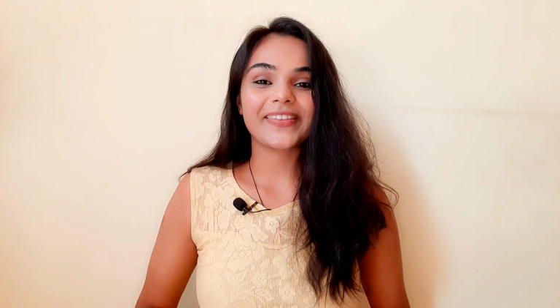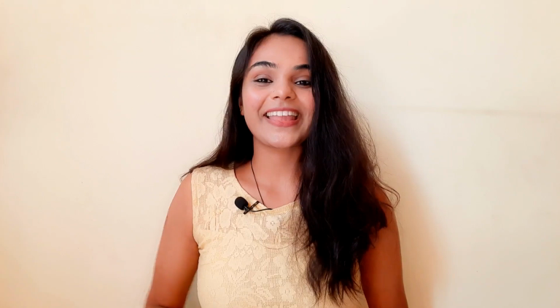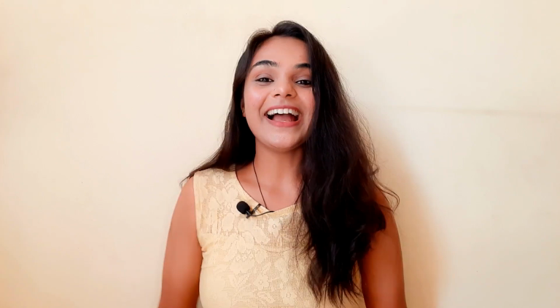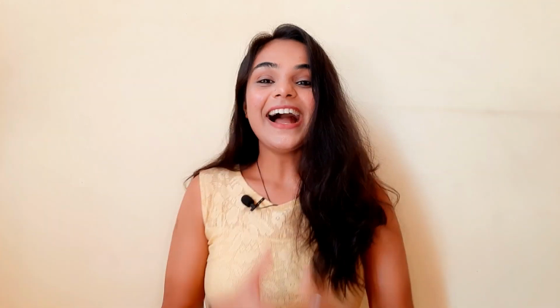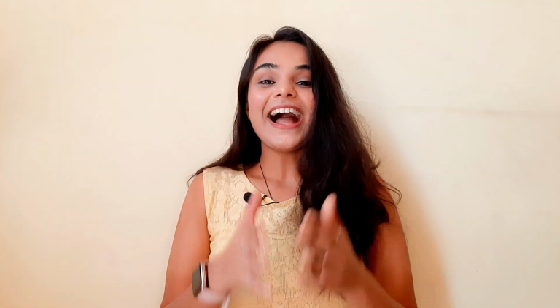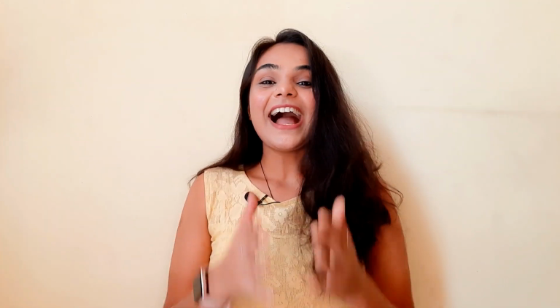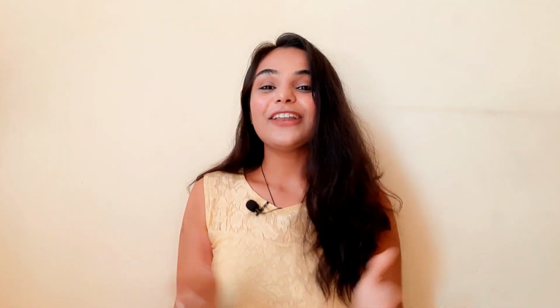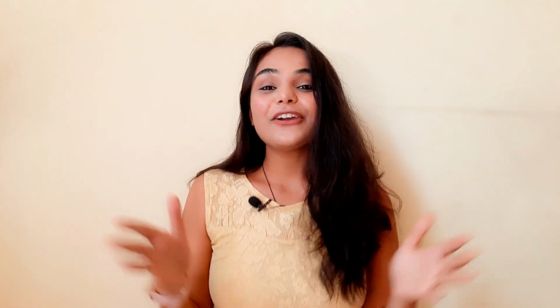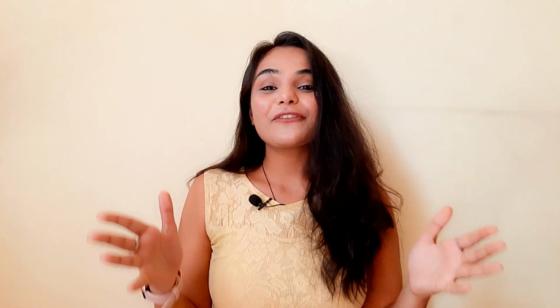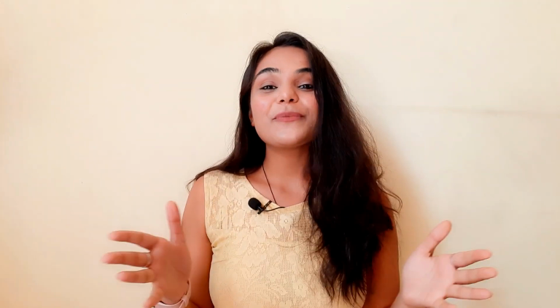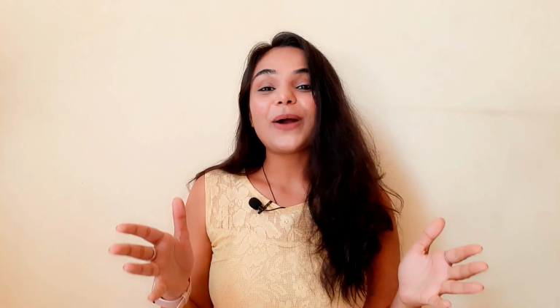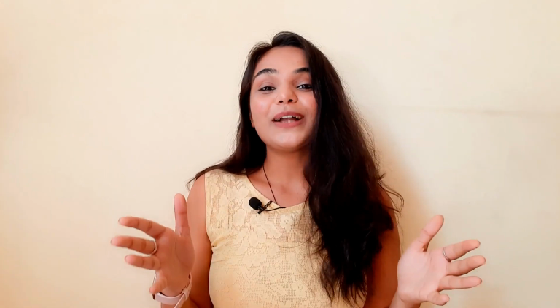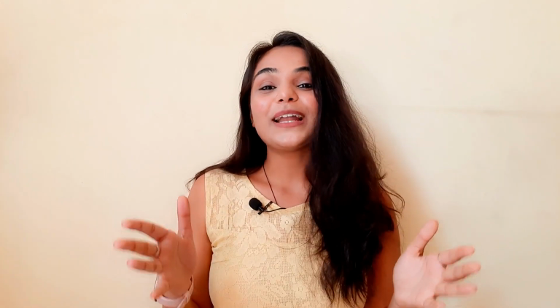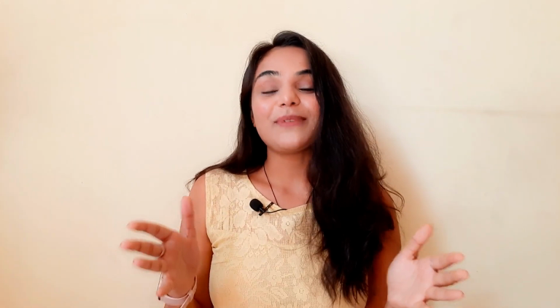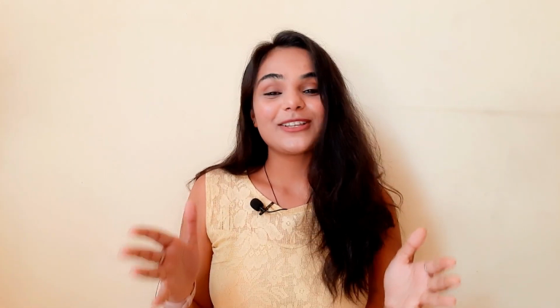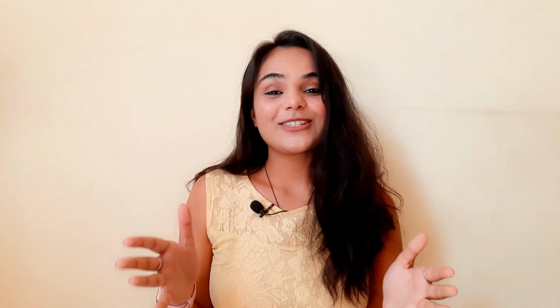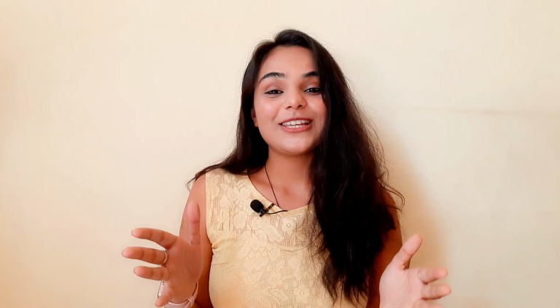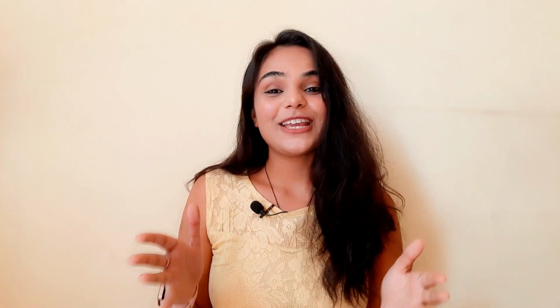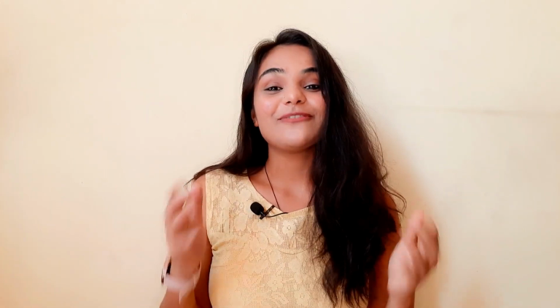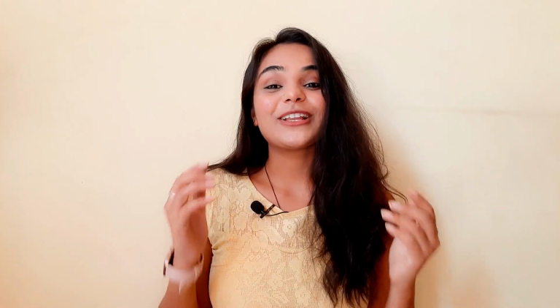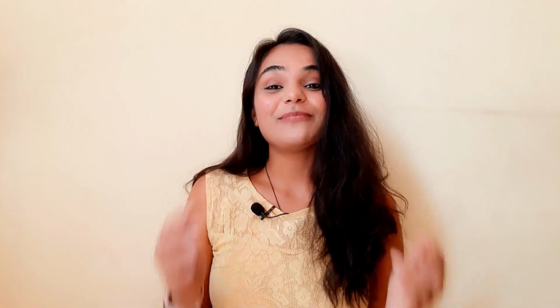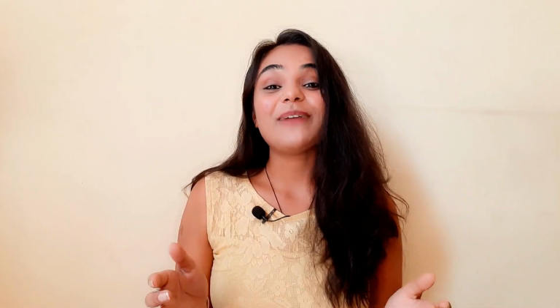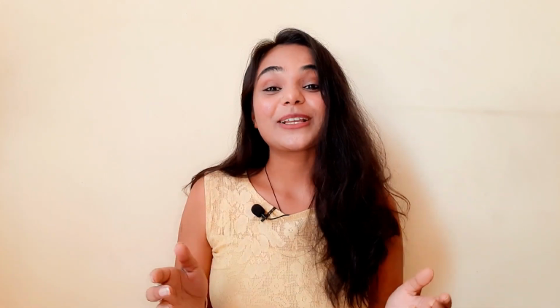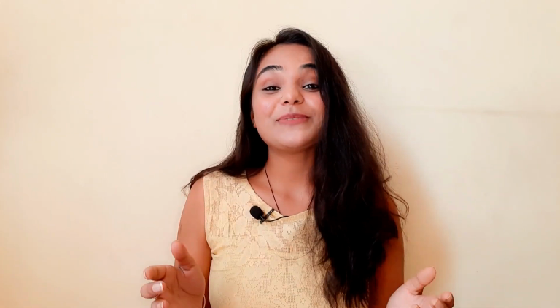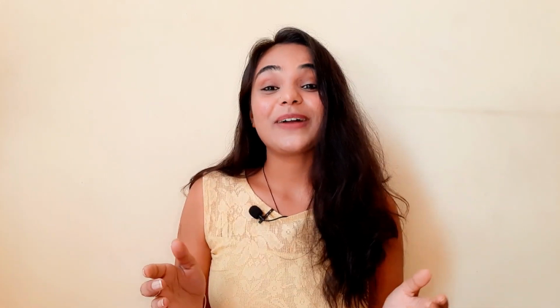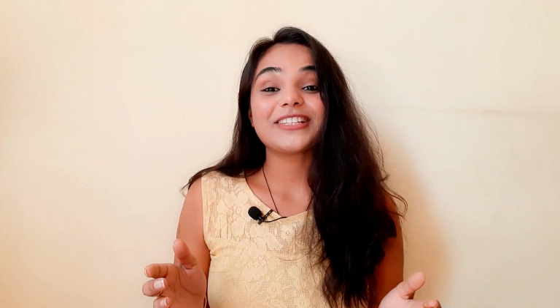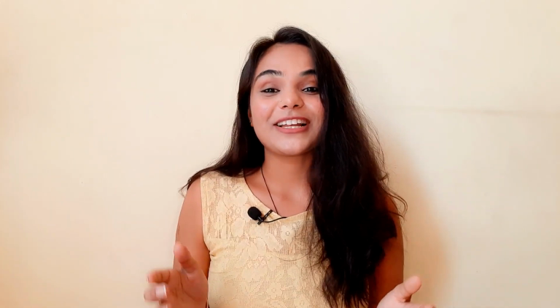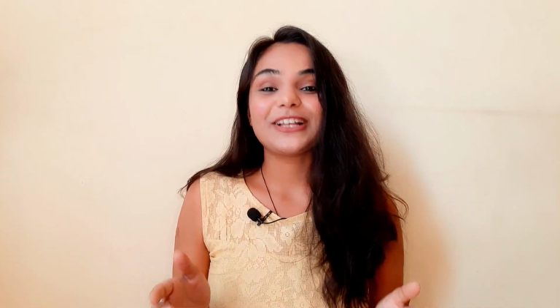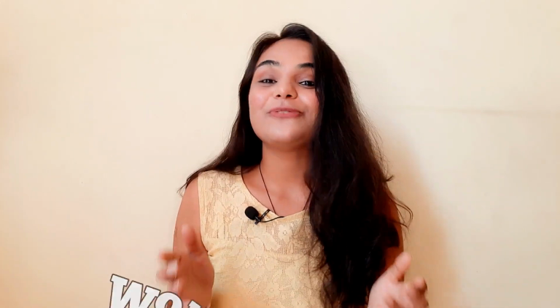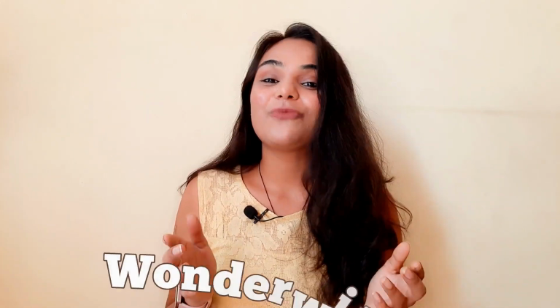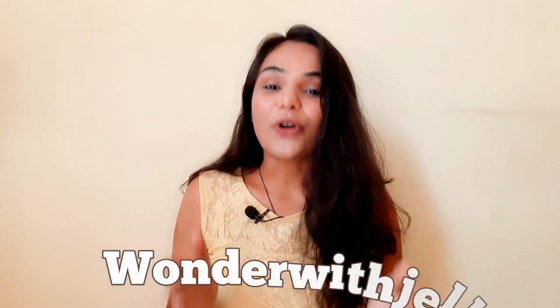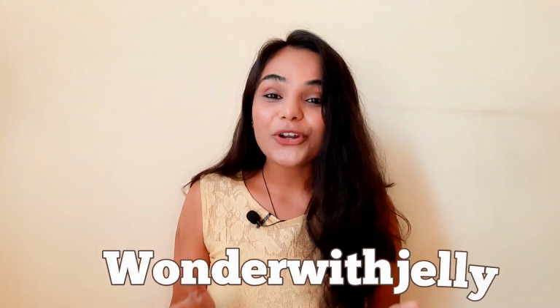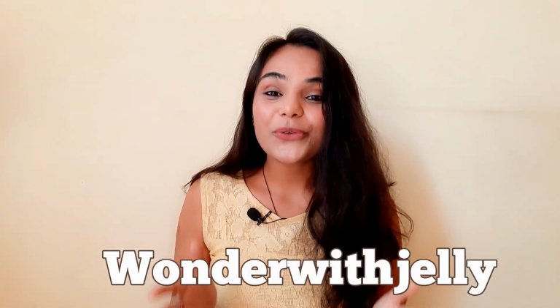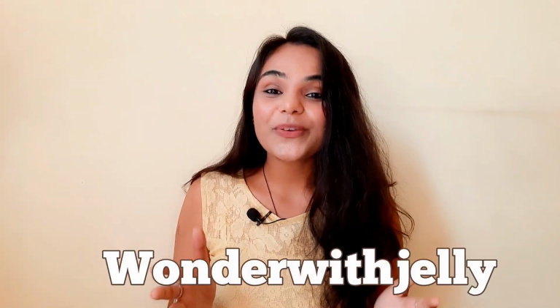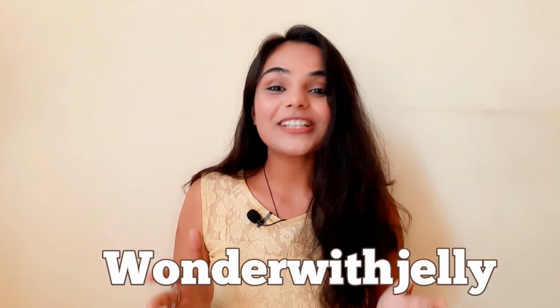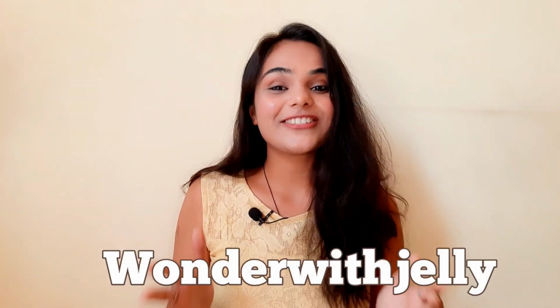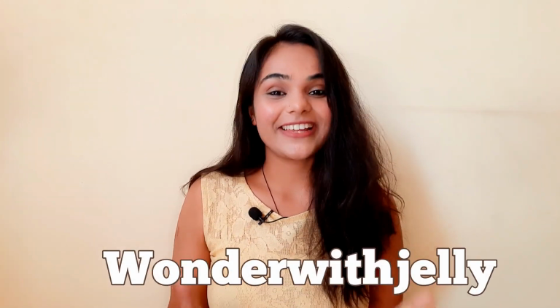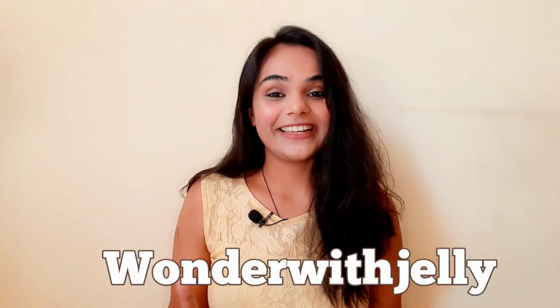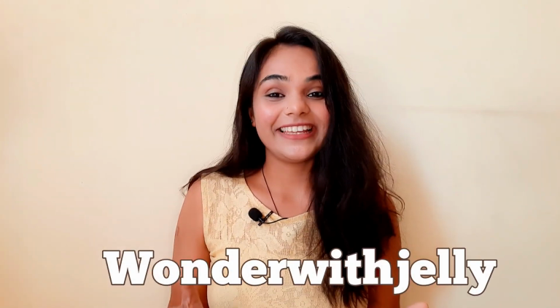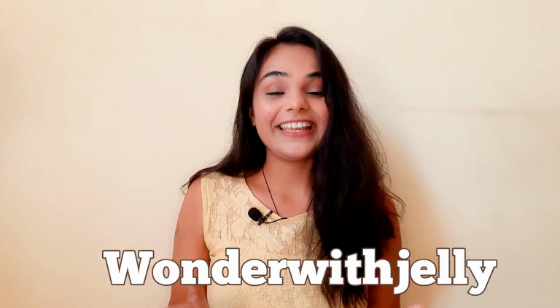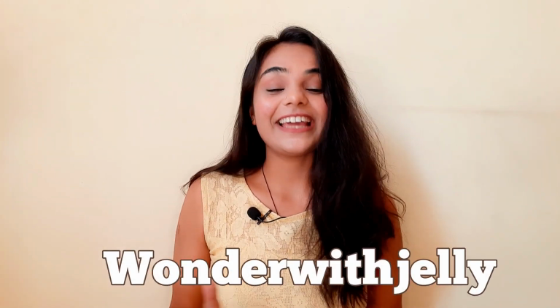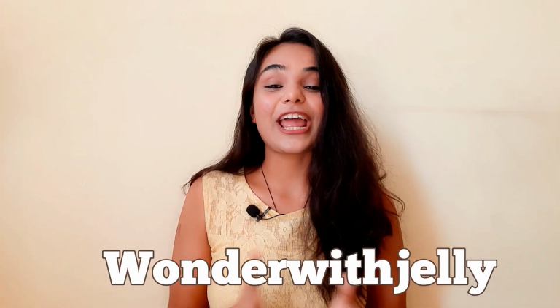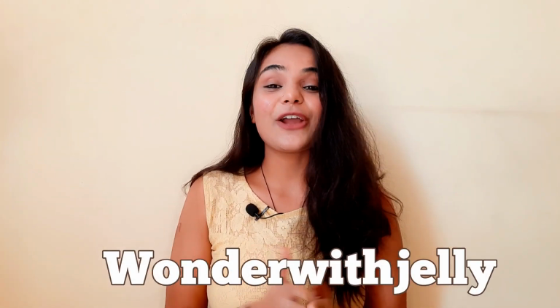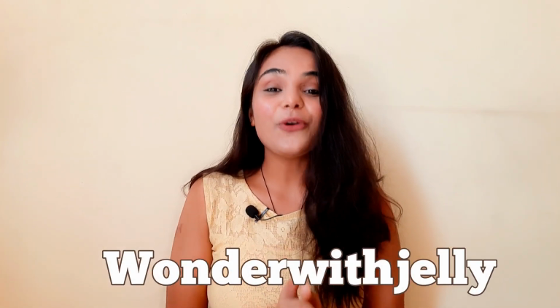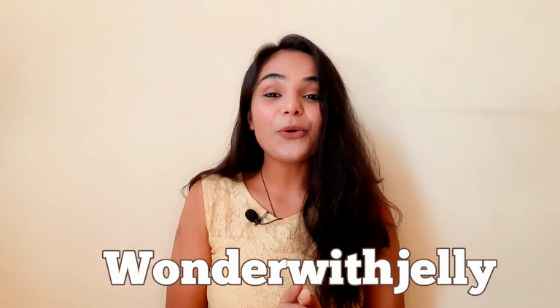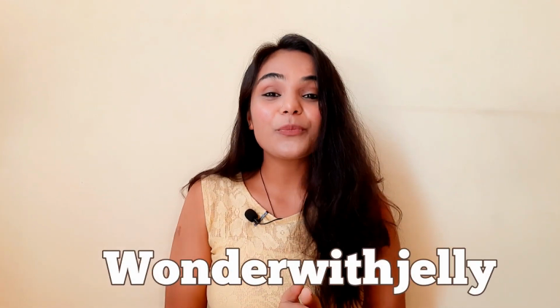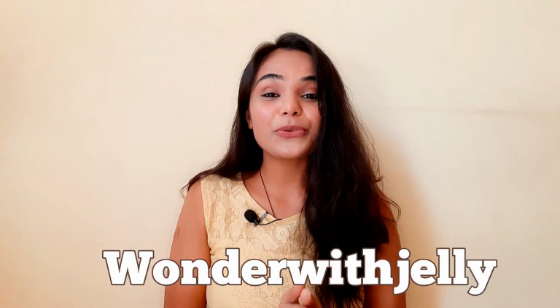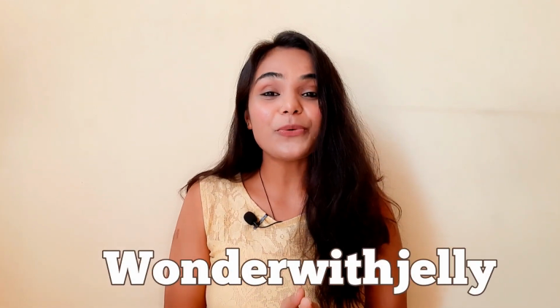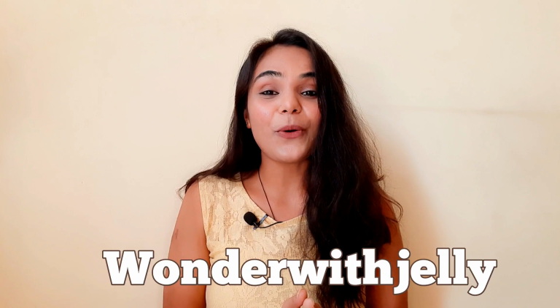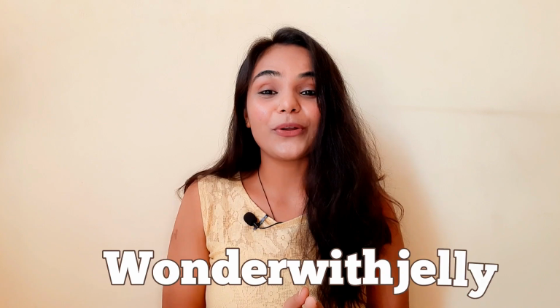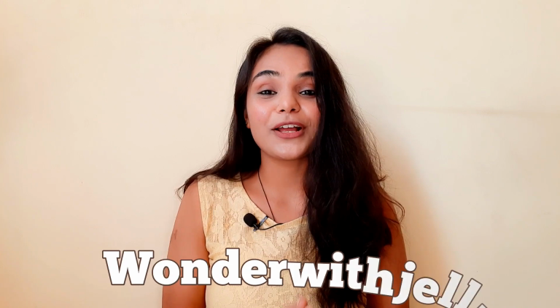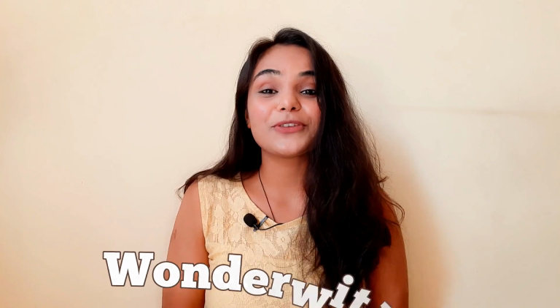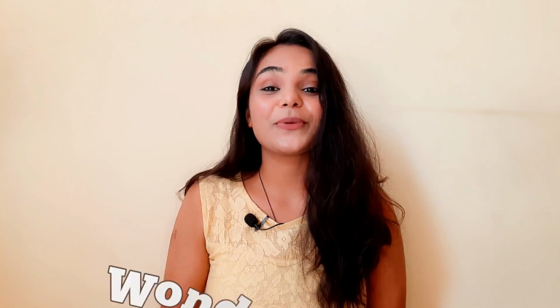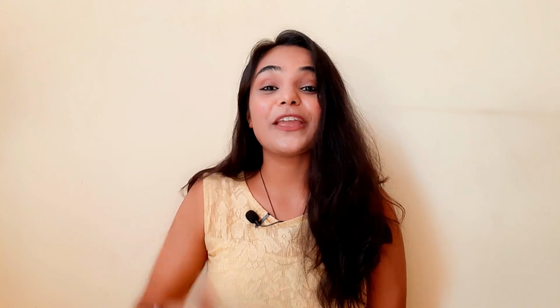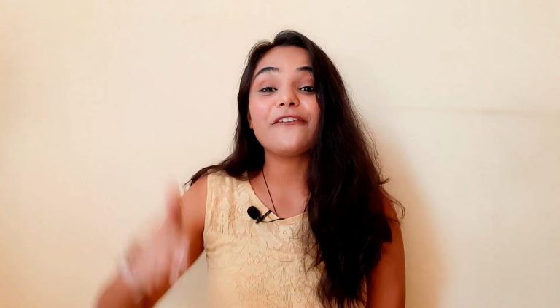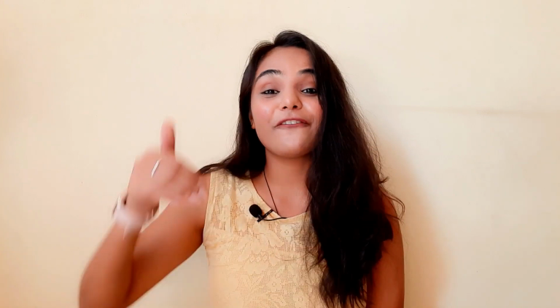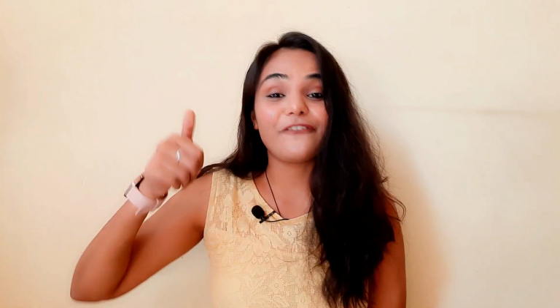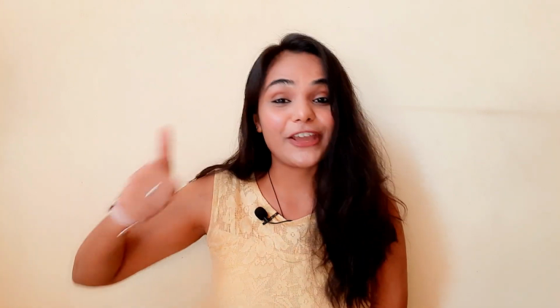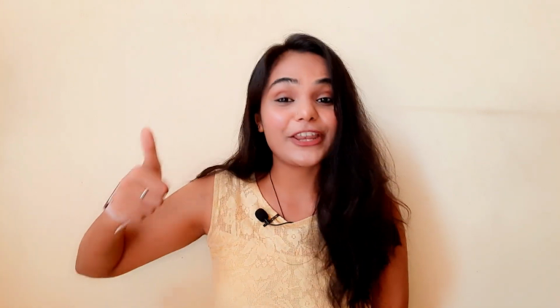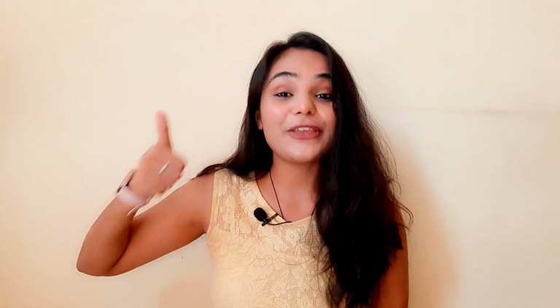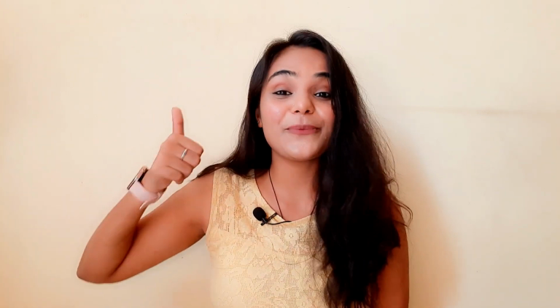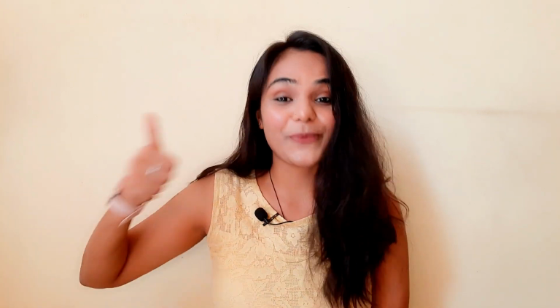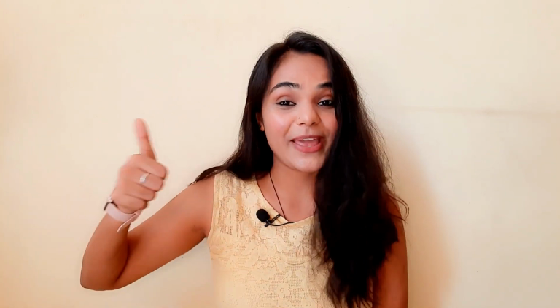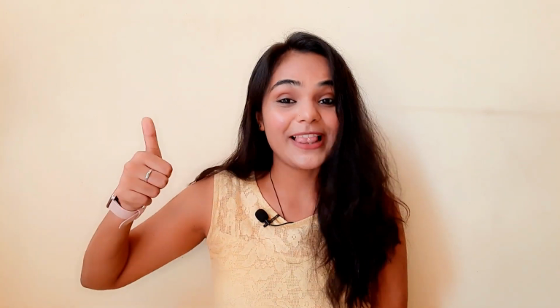Hello everyone, I am Anshli and welcome back to my channel Wander with Jelly. I hope you all are doing very well.